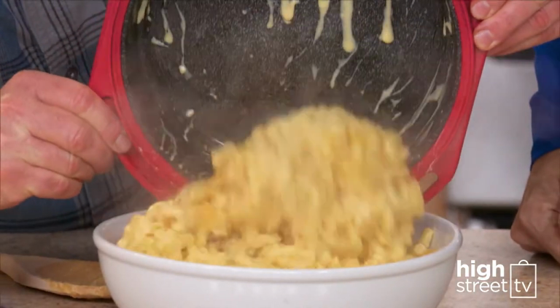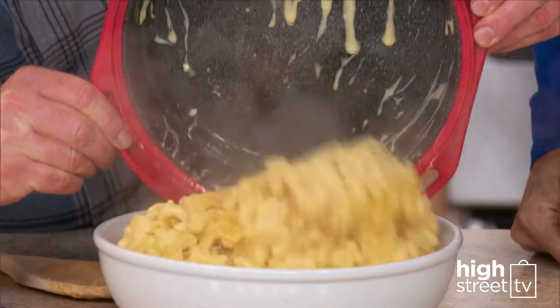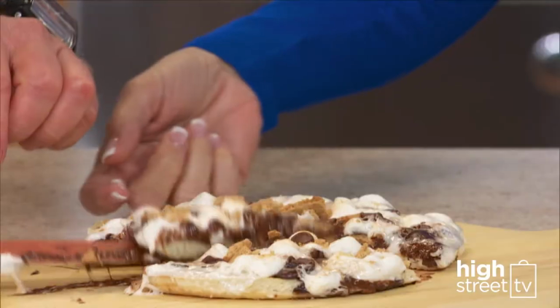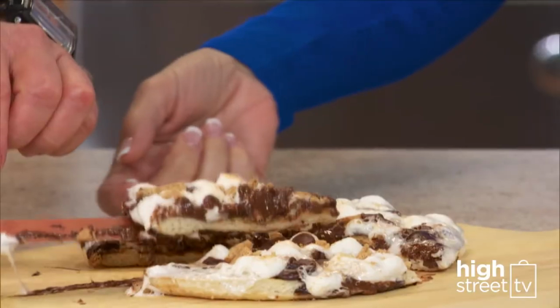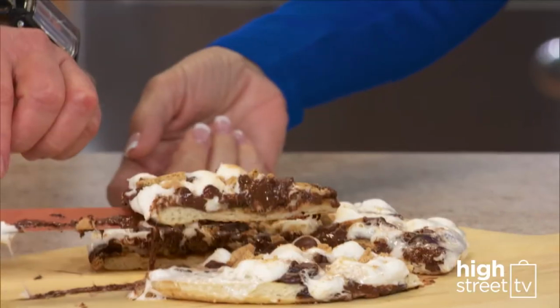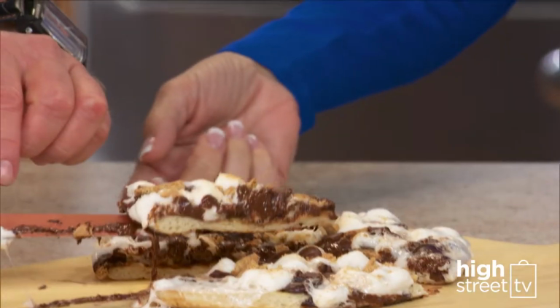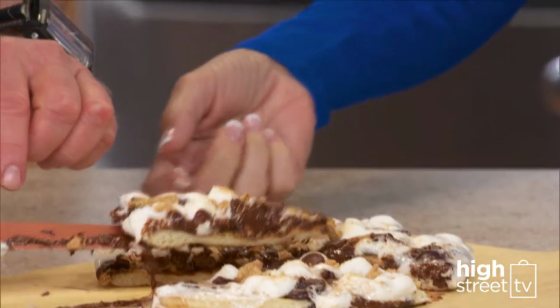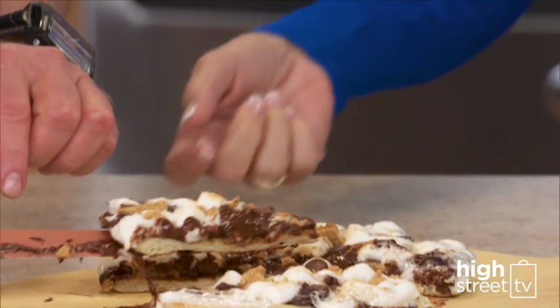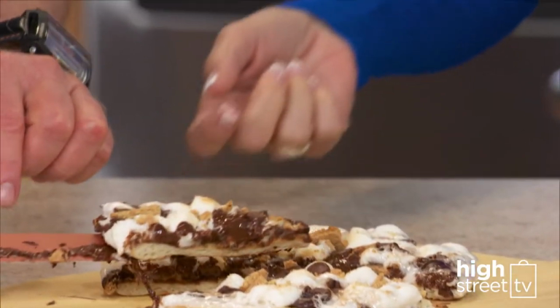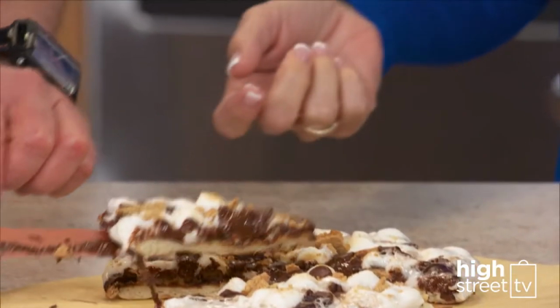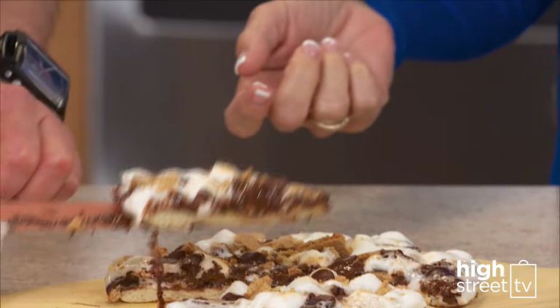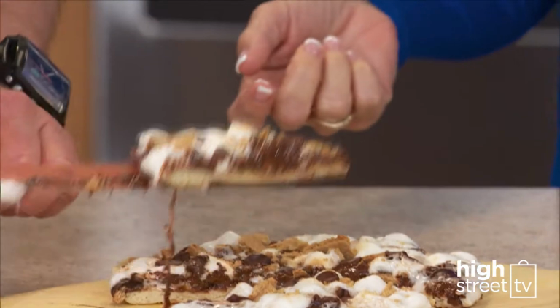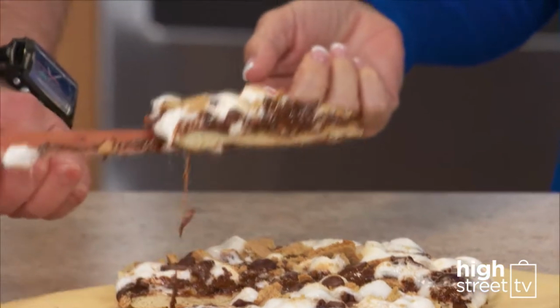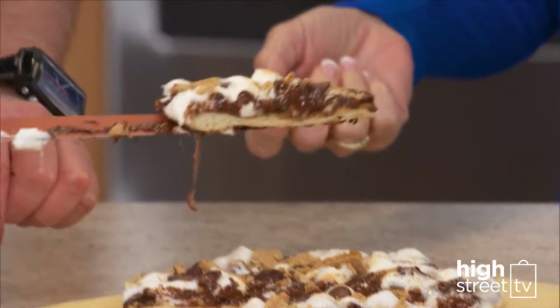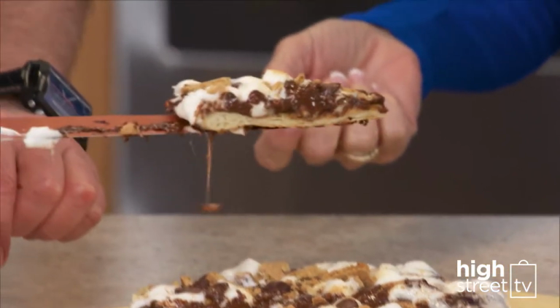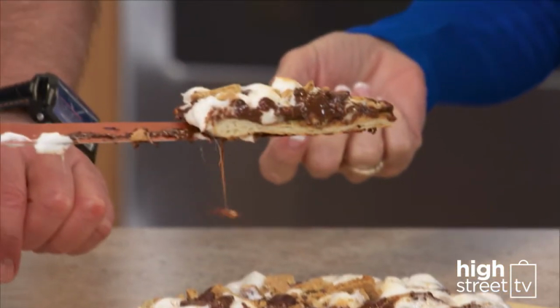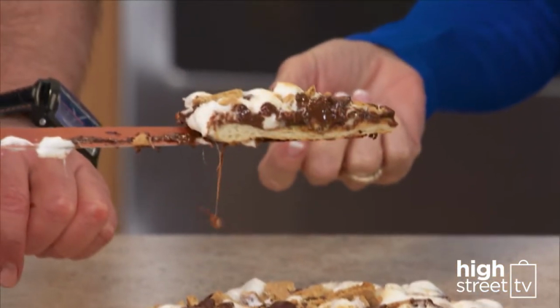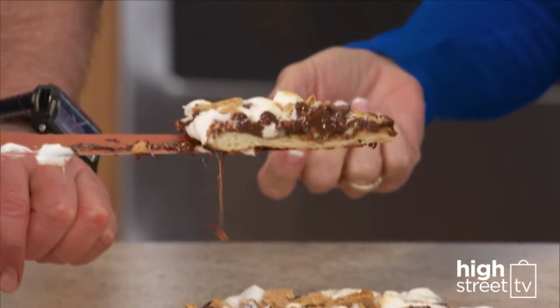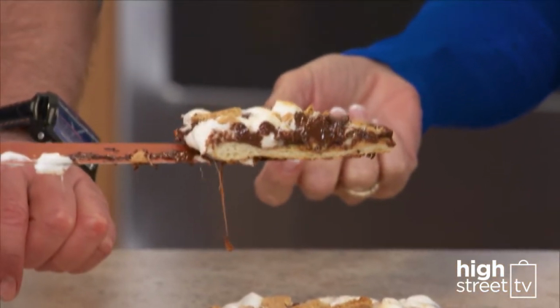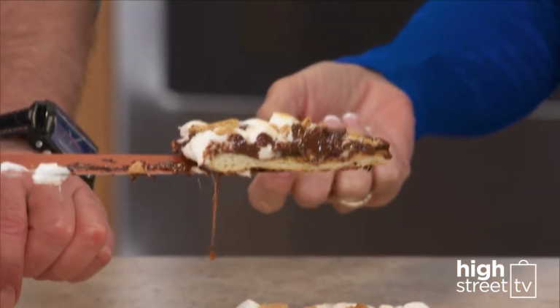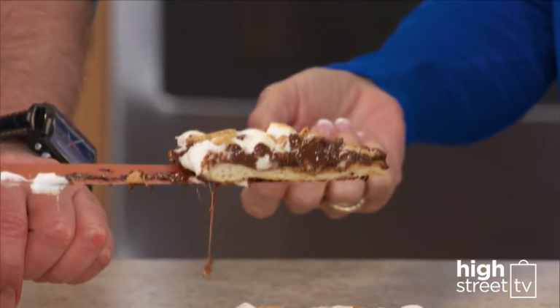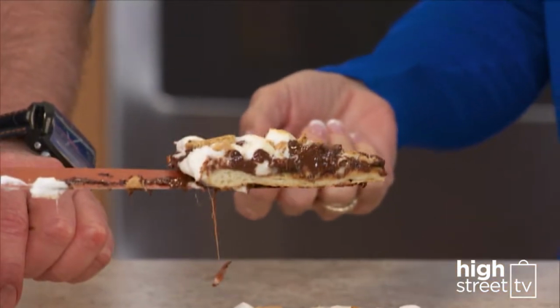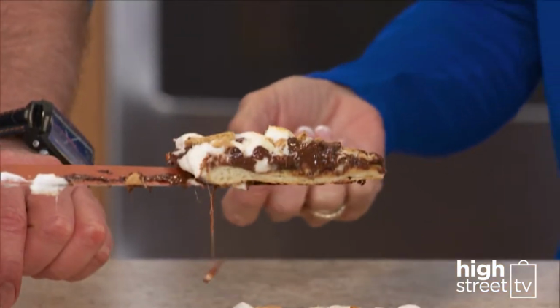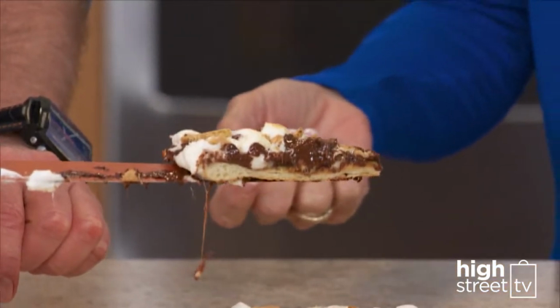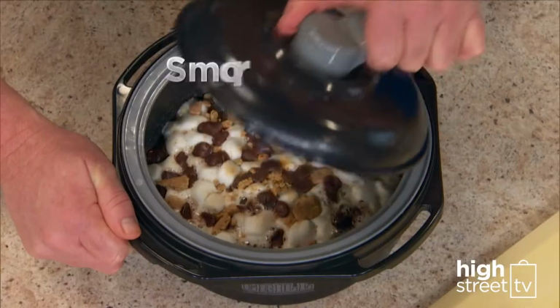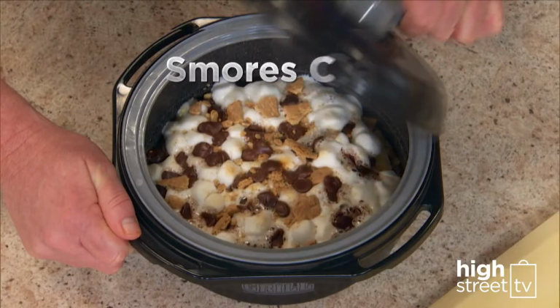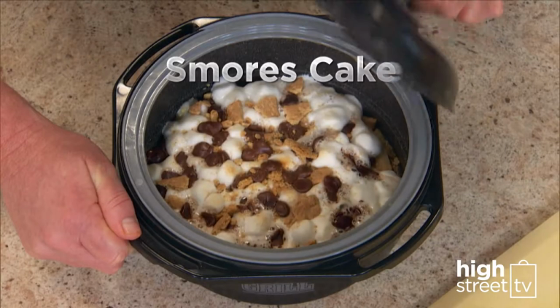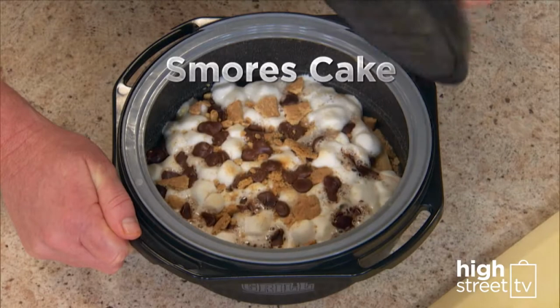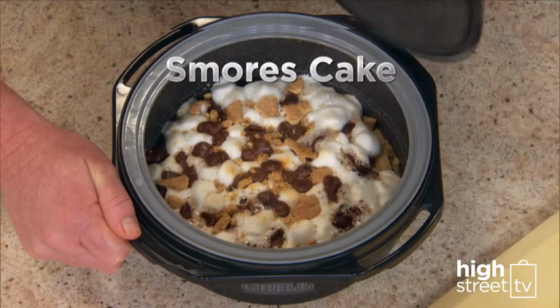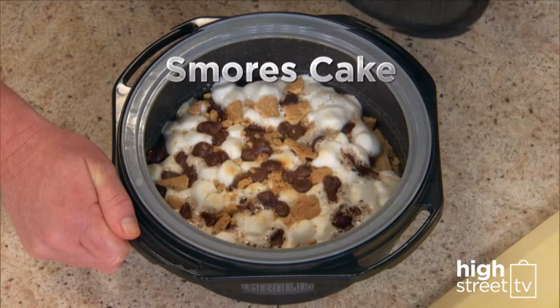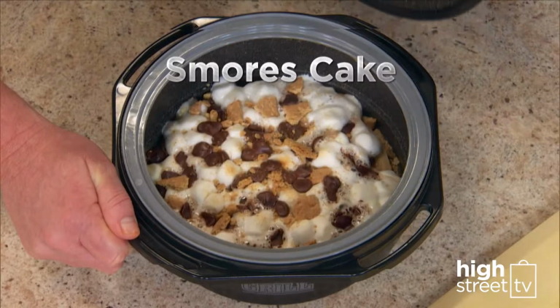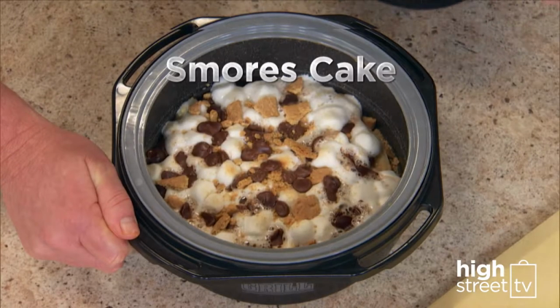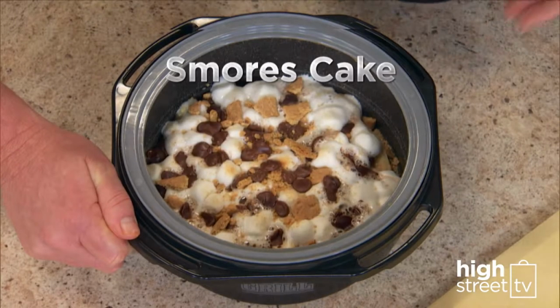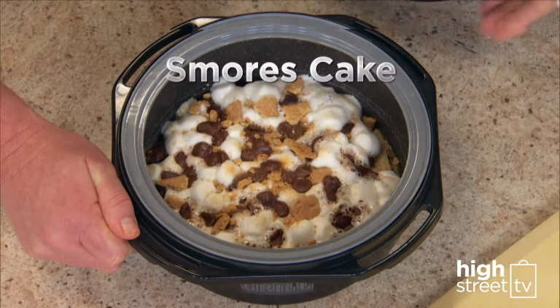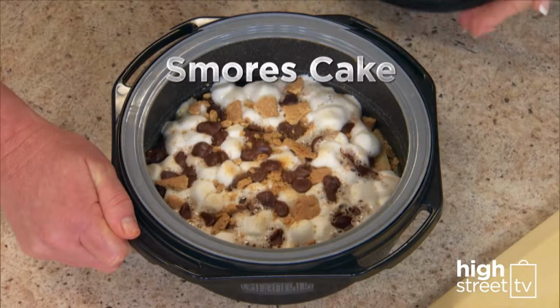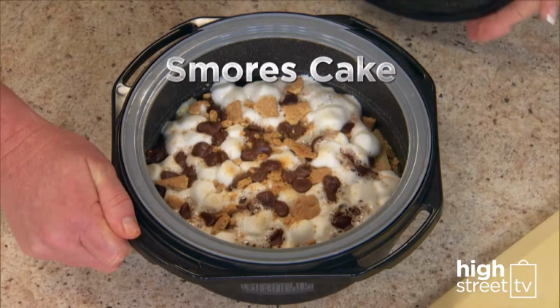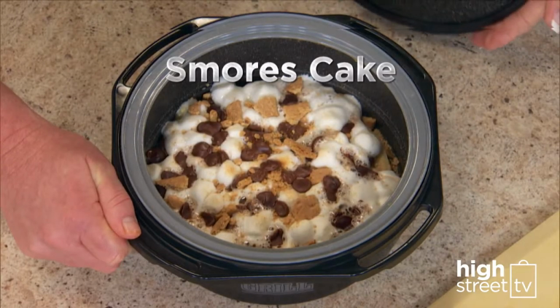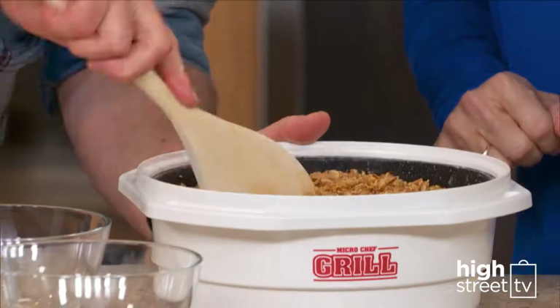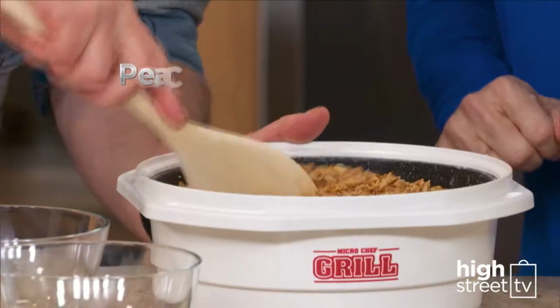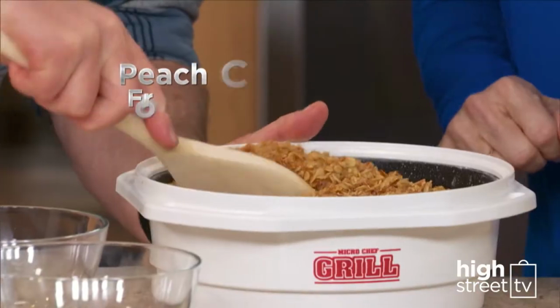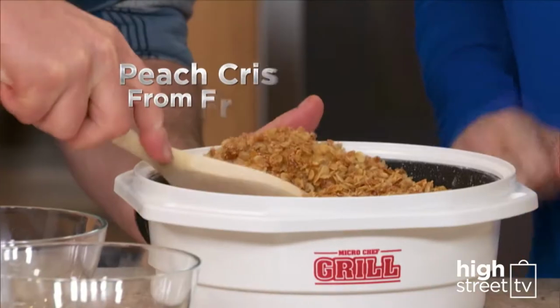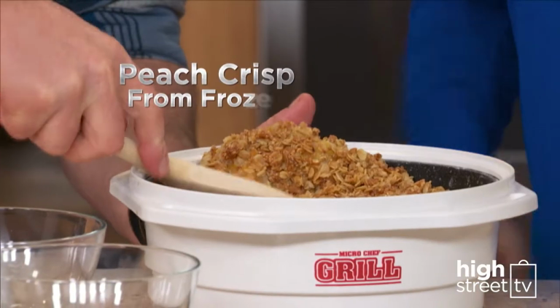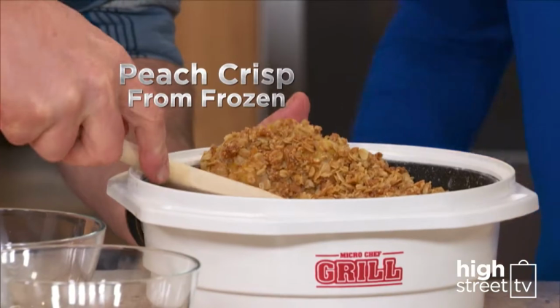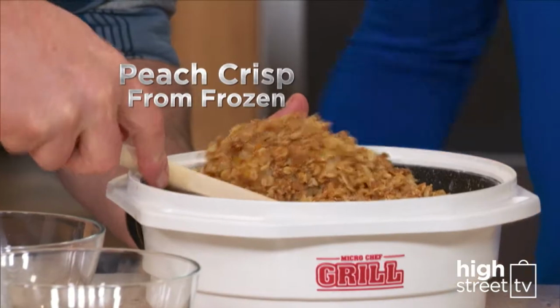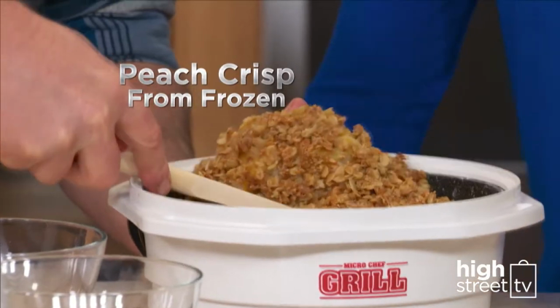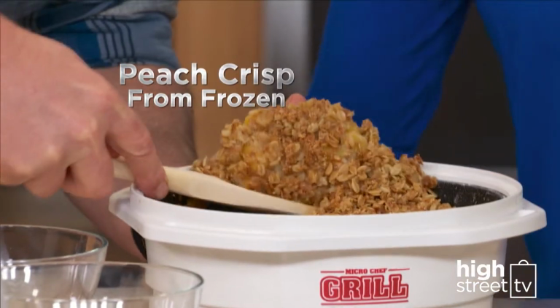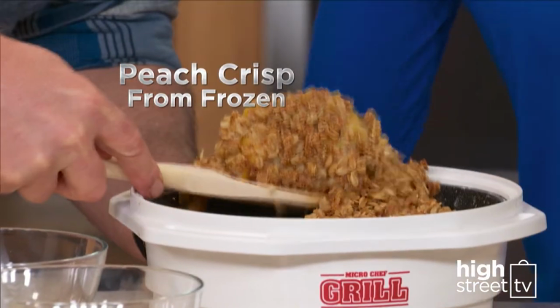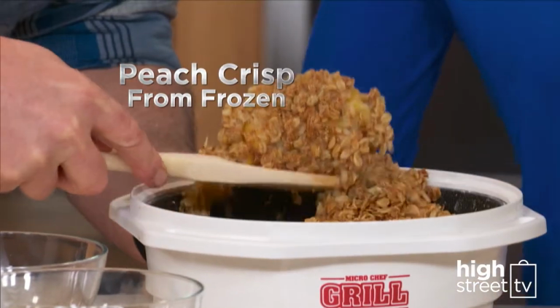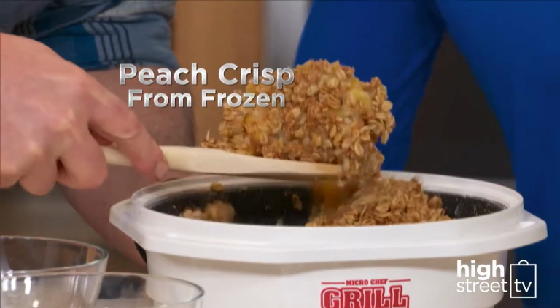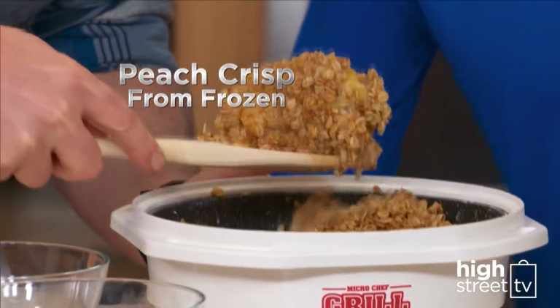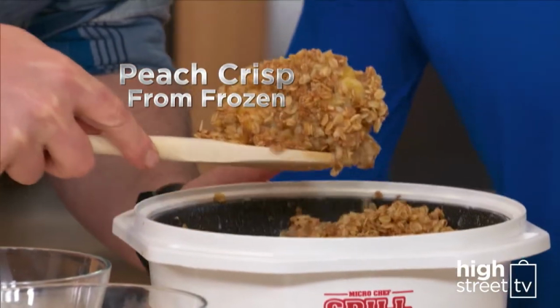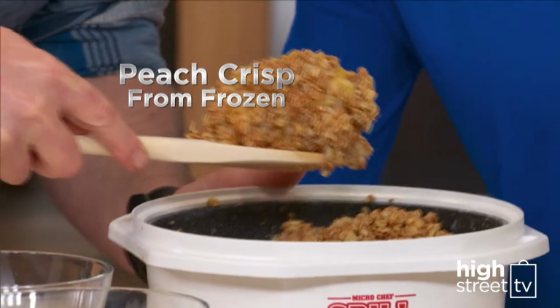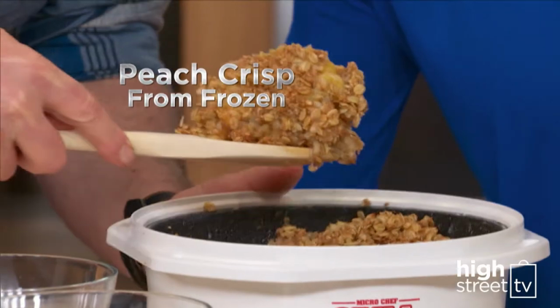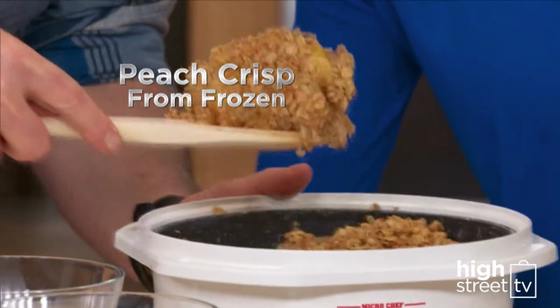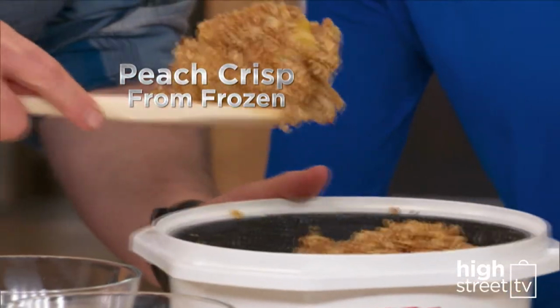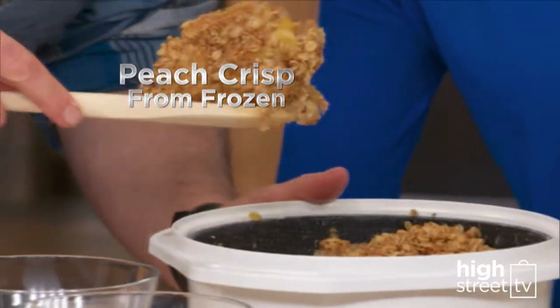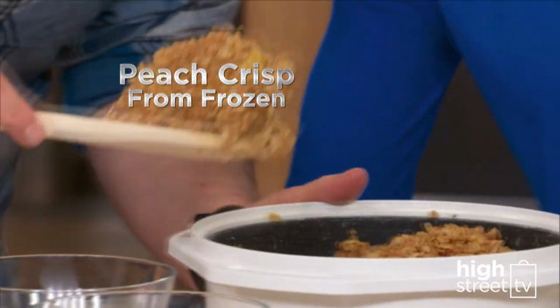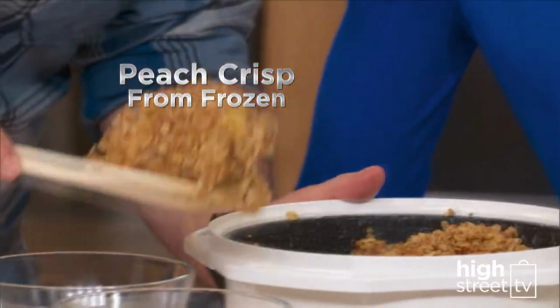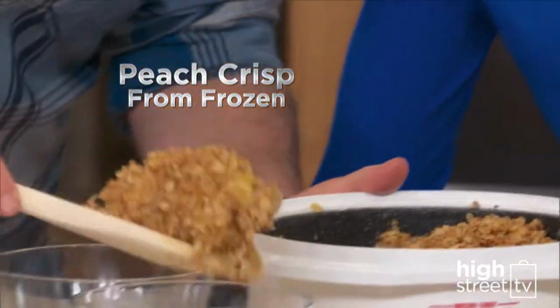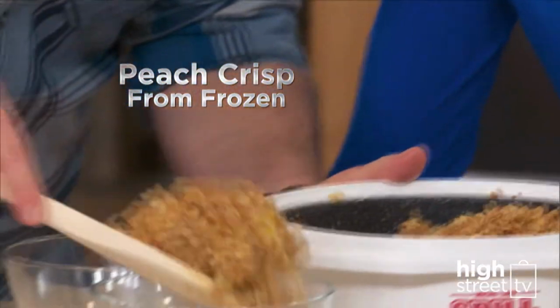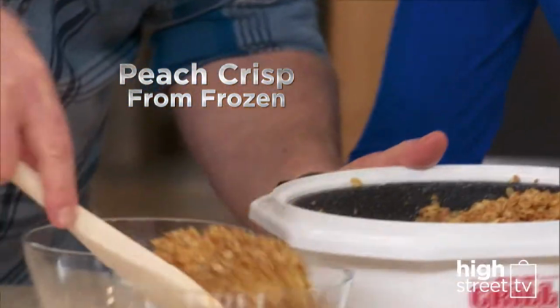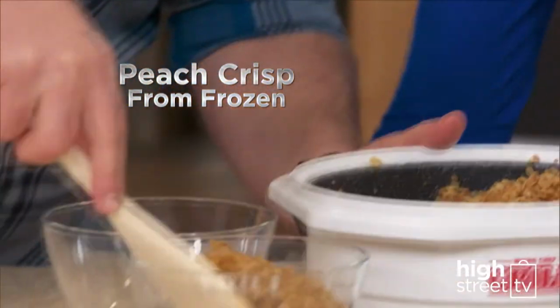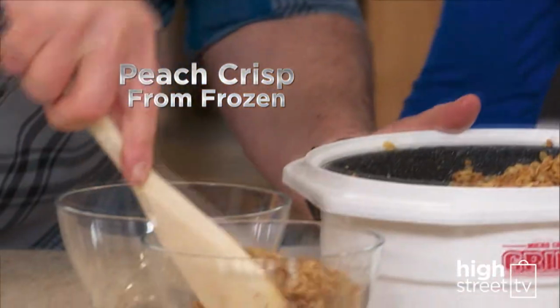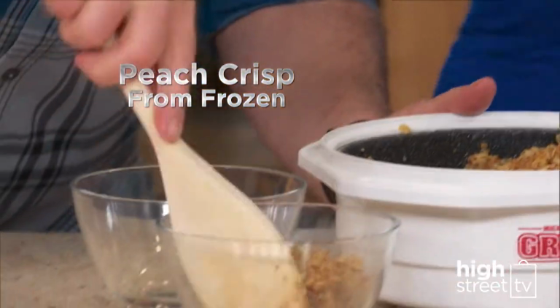And who doesn't like desserts like Eric's sweet and decadent s'mores cake? Or how about a peach crisp made from frozen in minutes?